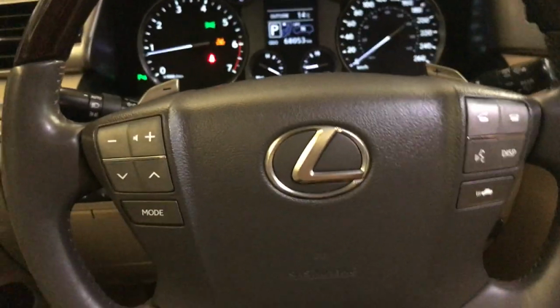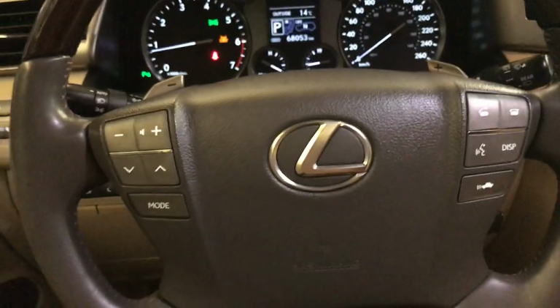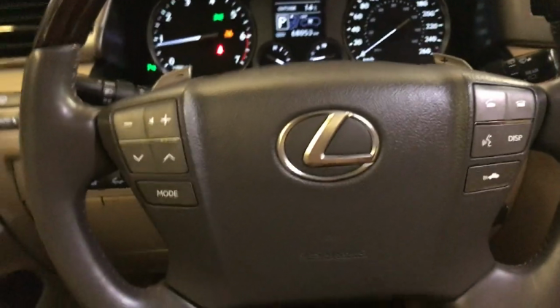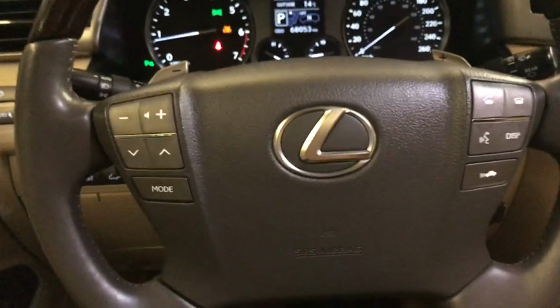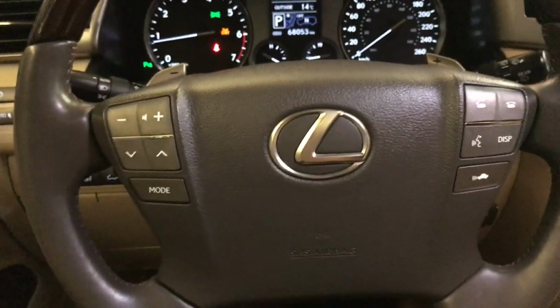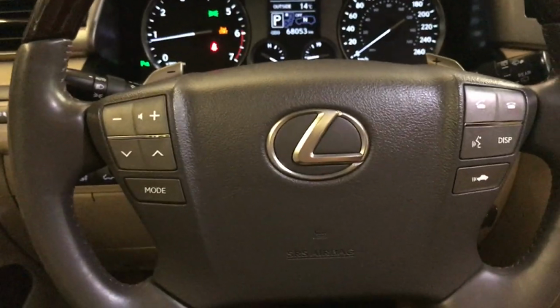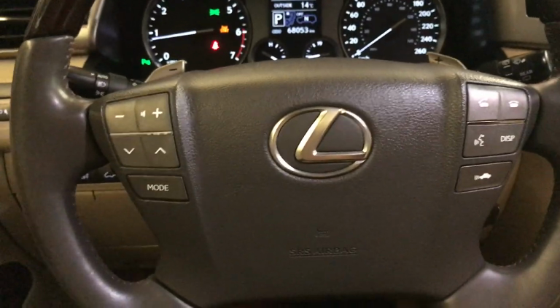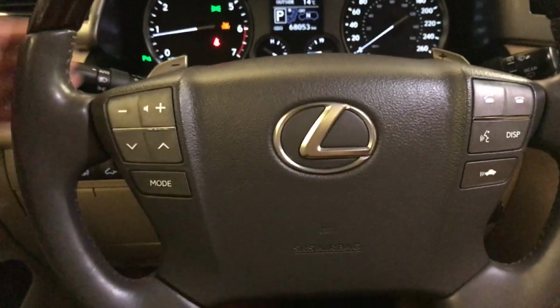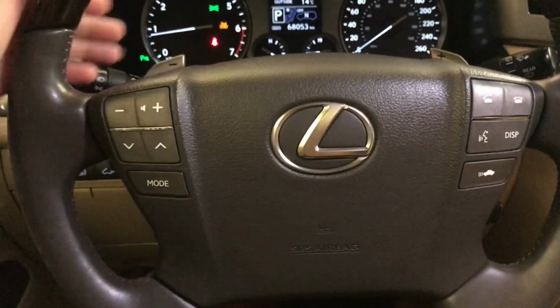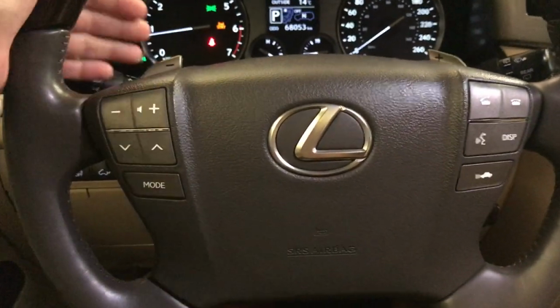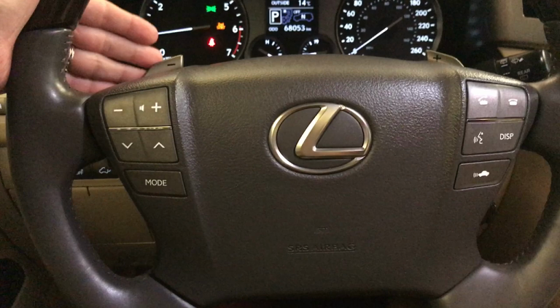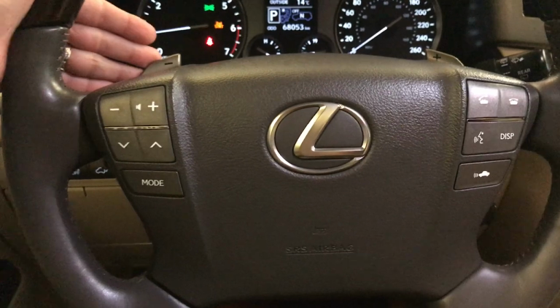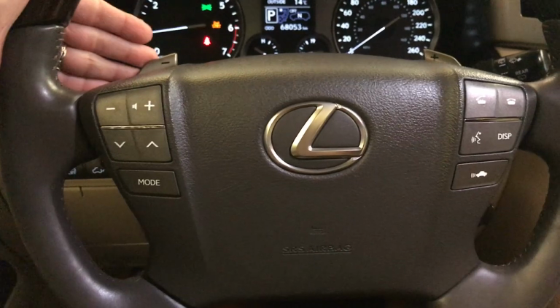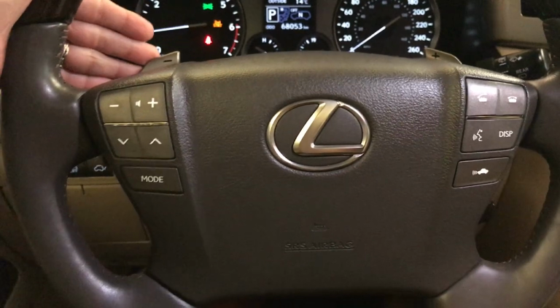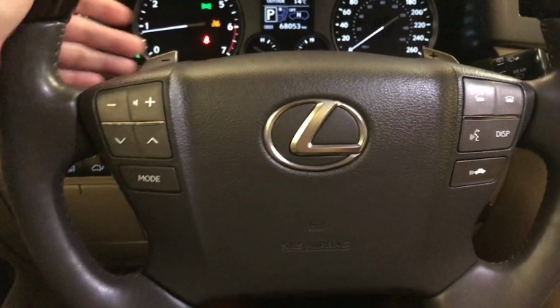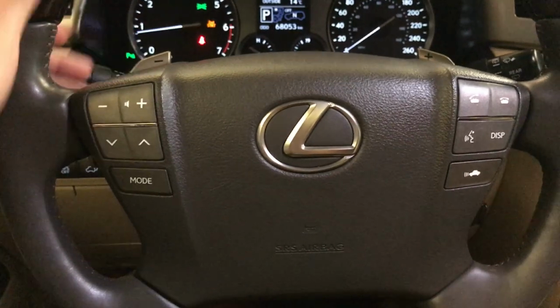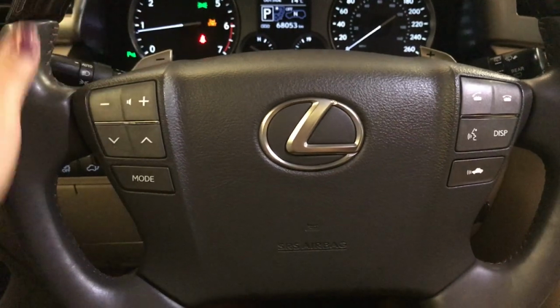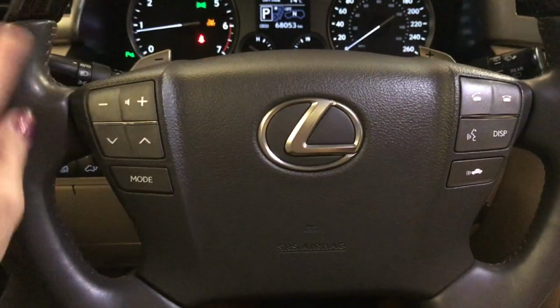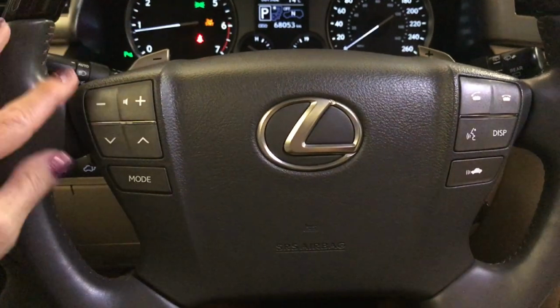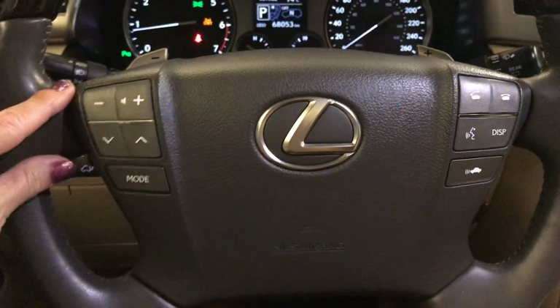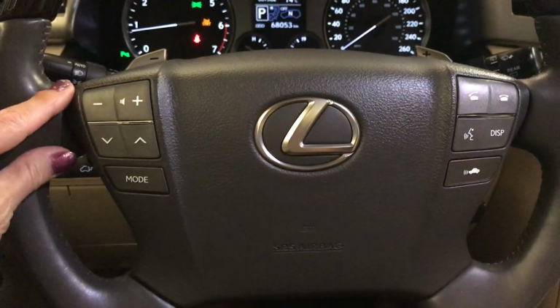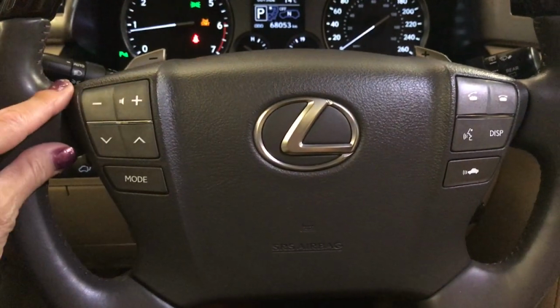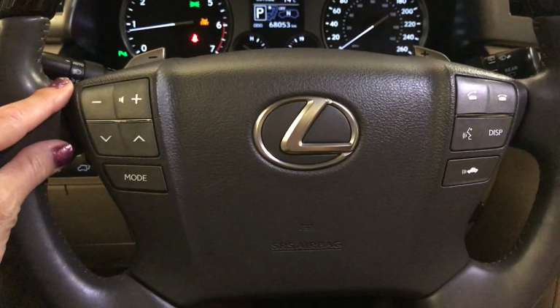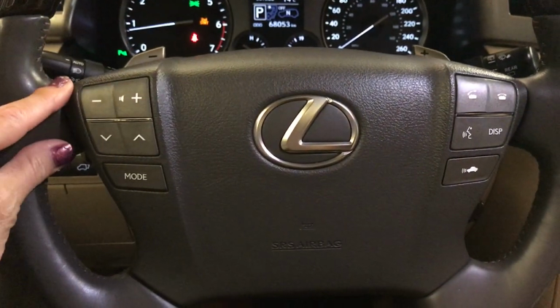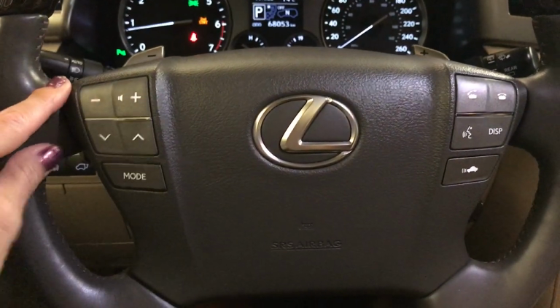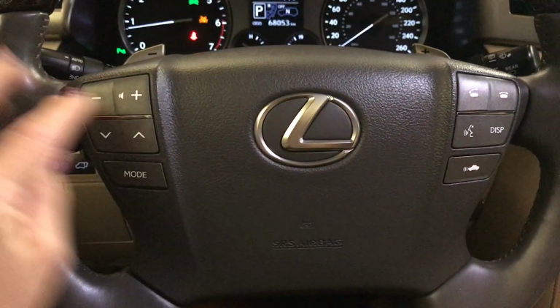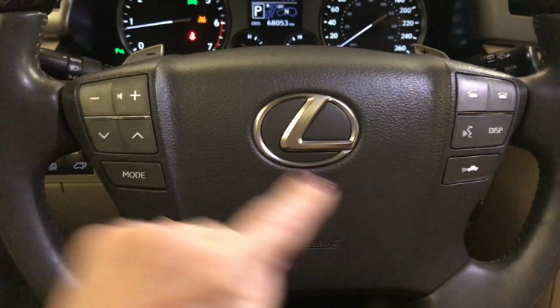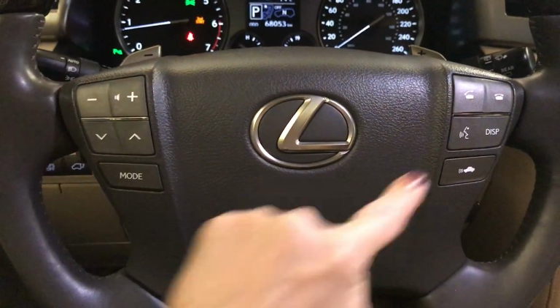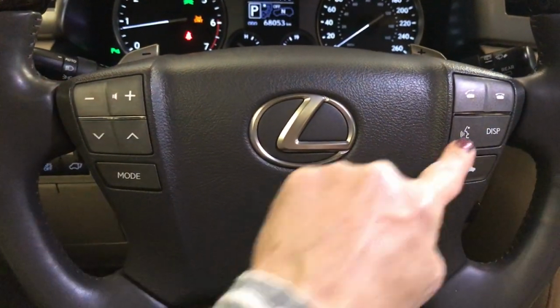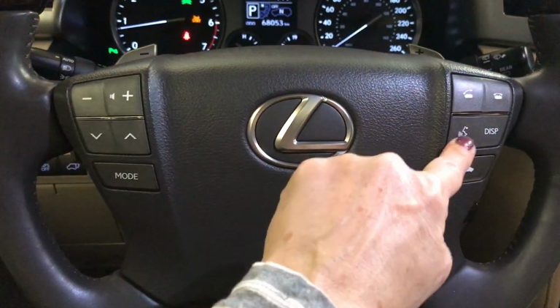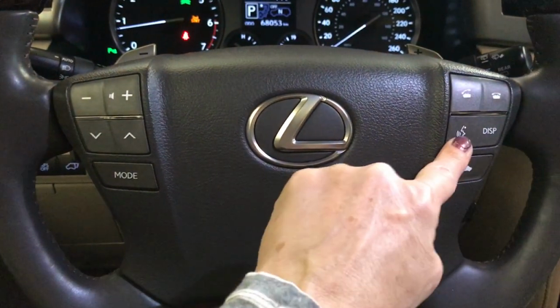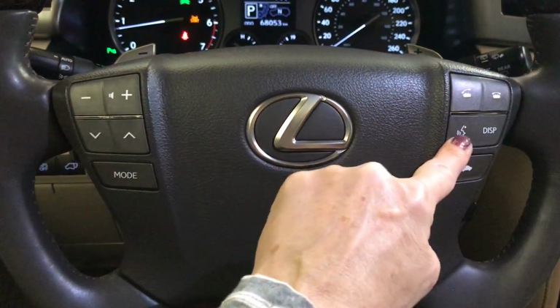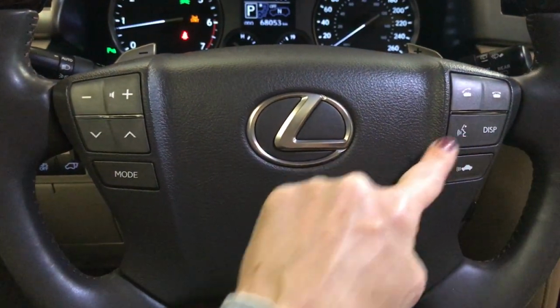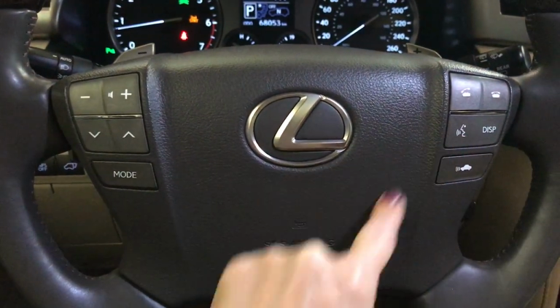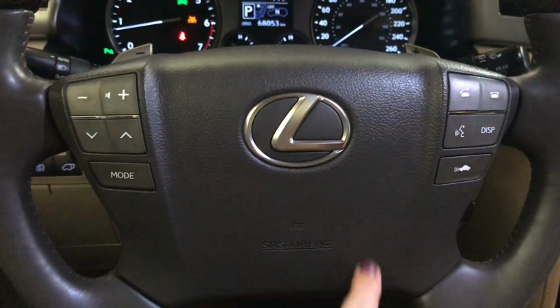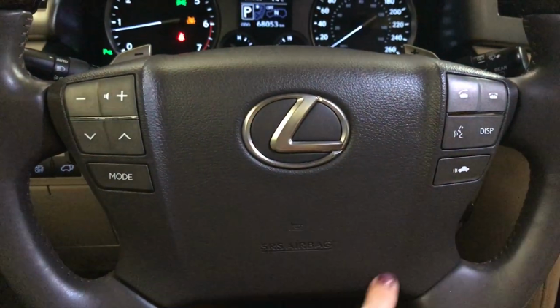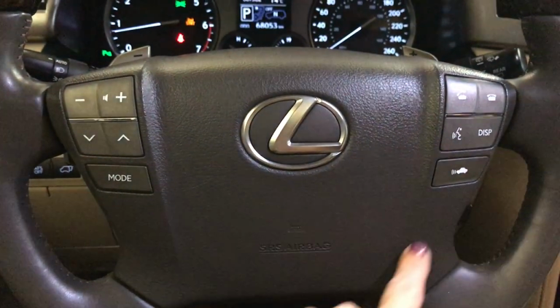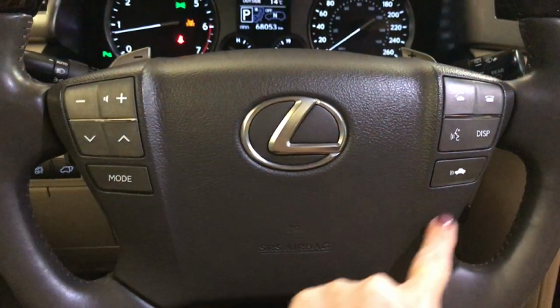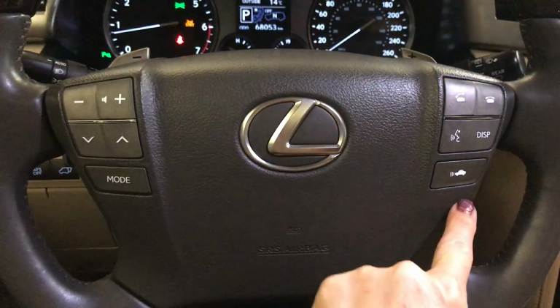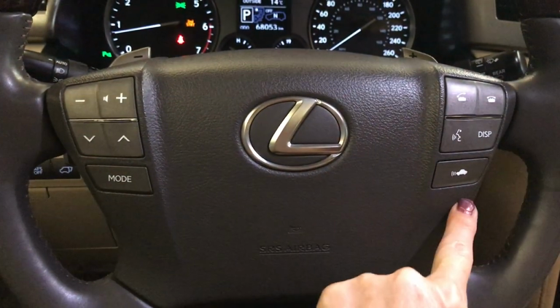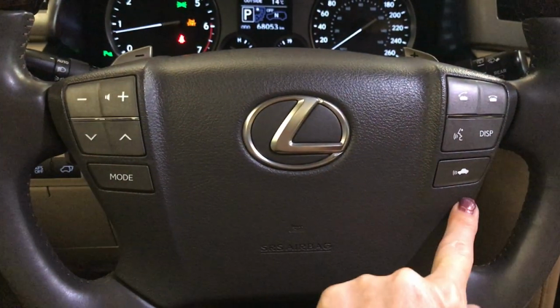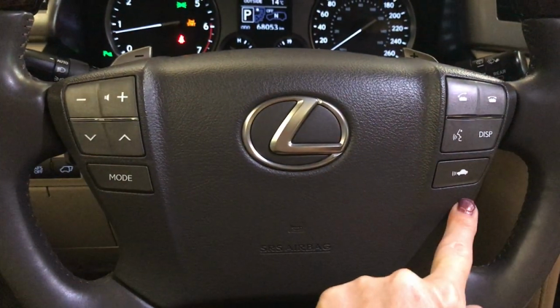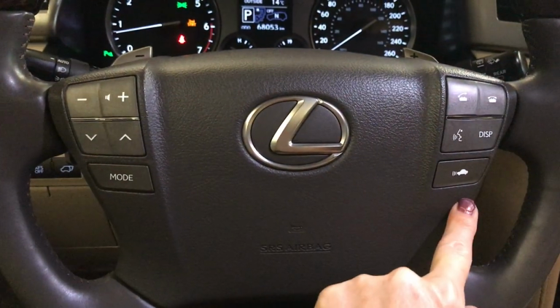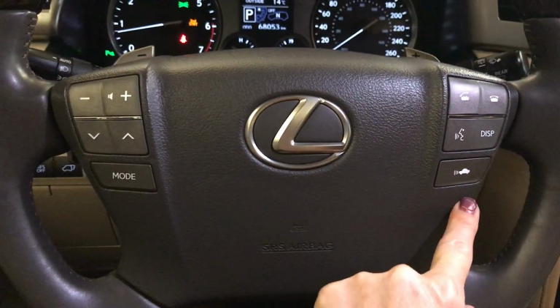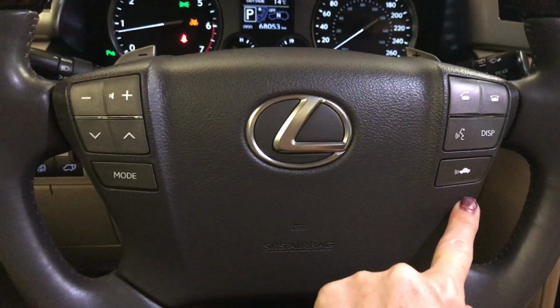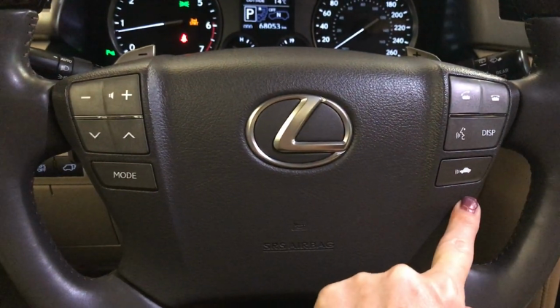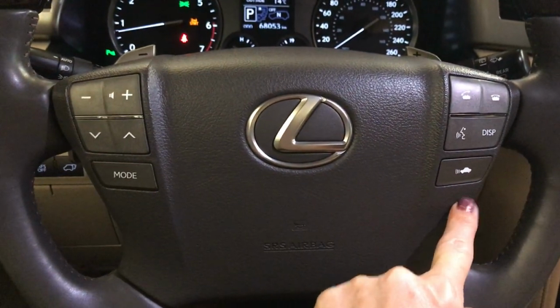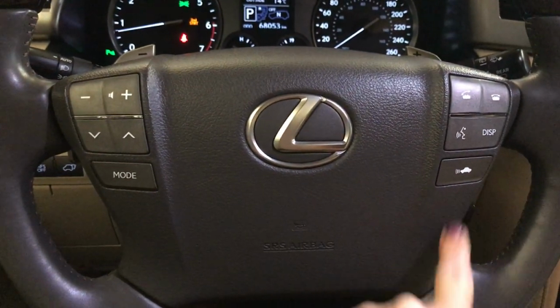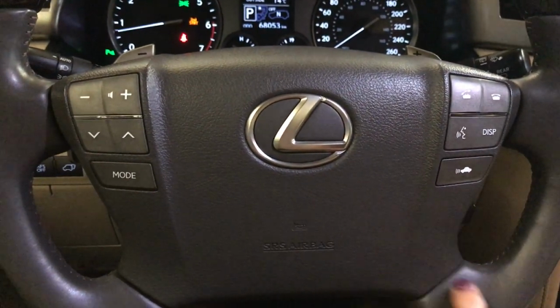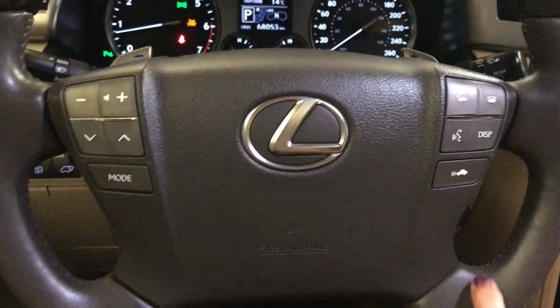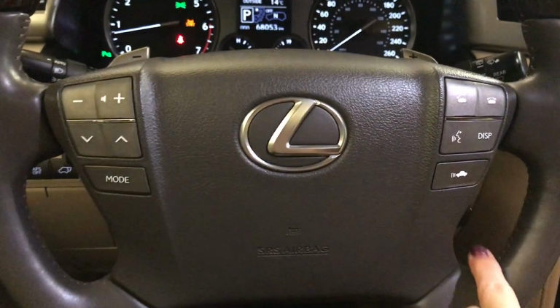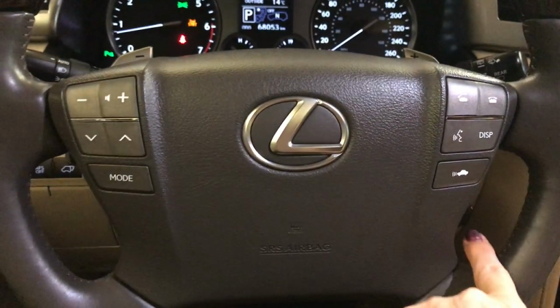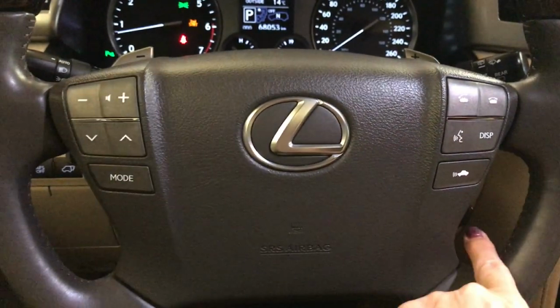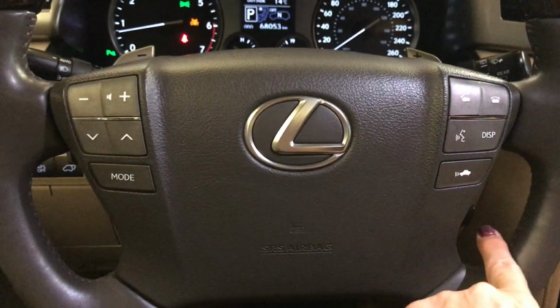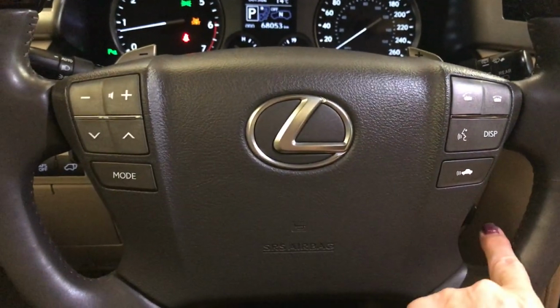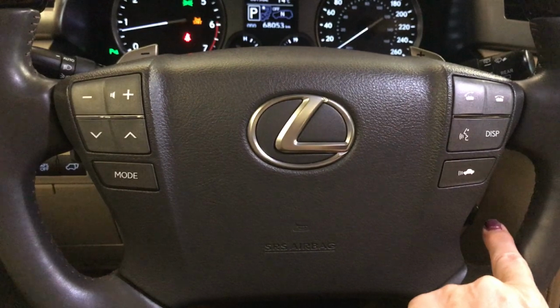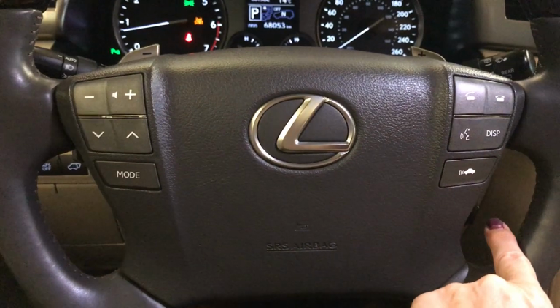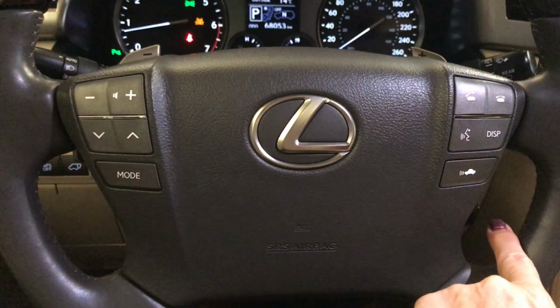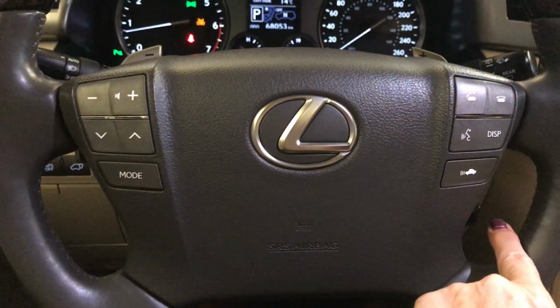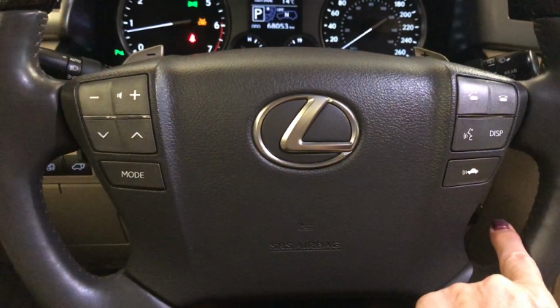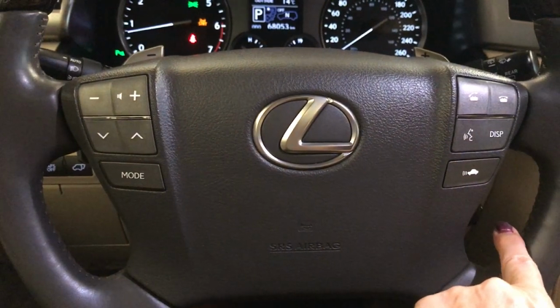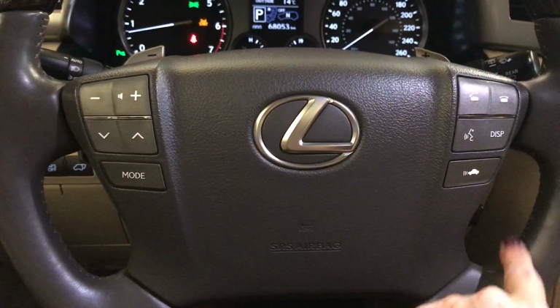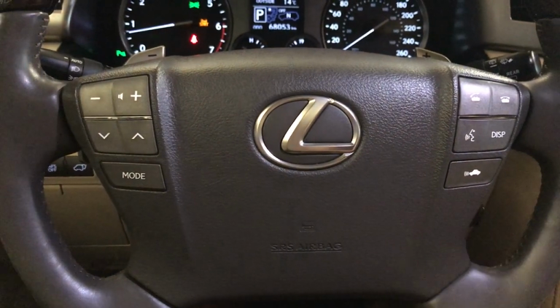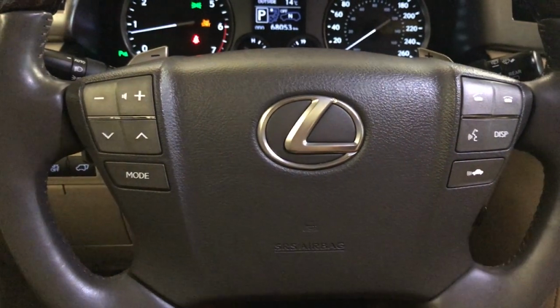On the steering wheel you're going to have your paddle shifters, hands-free audio, hands-free calling, pre-collision system, and adaptive cruise control.